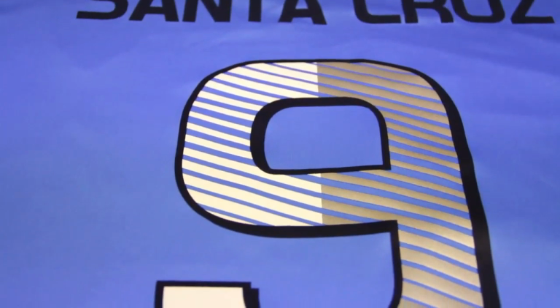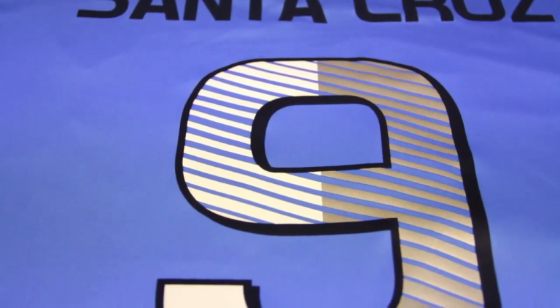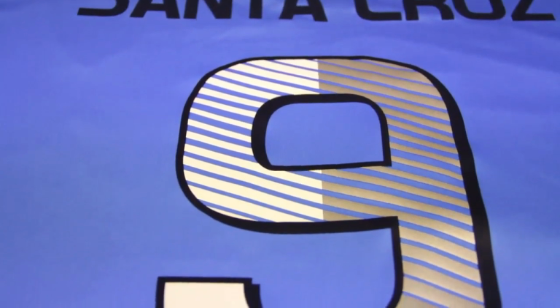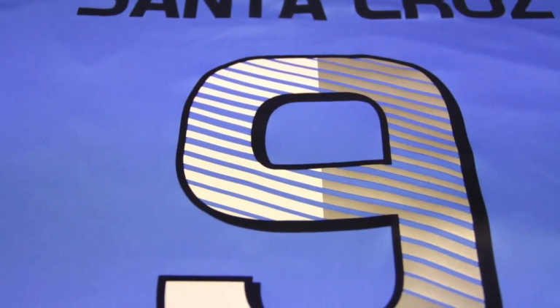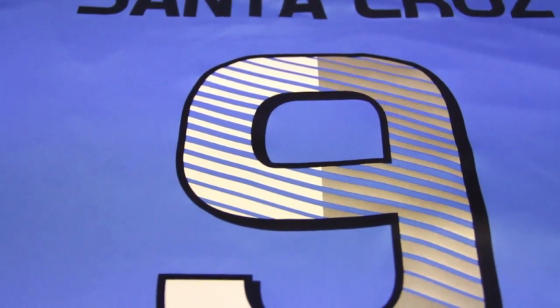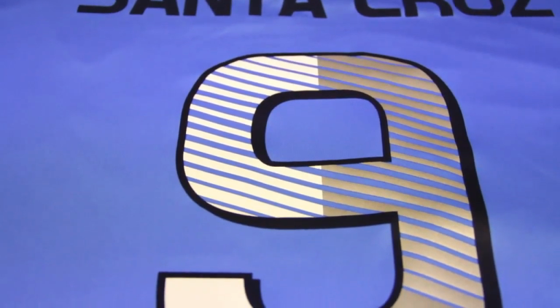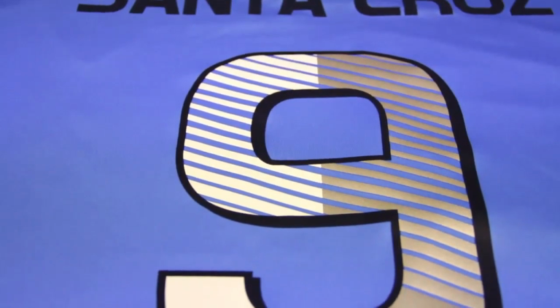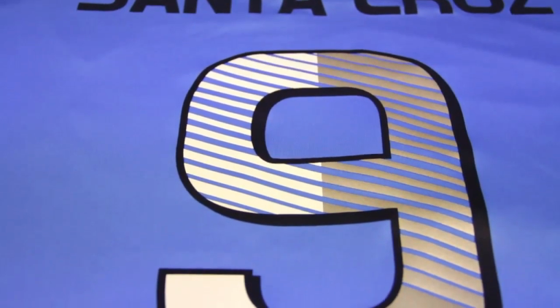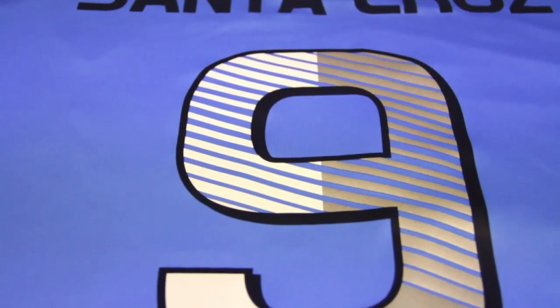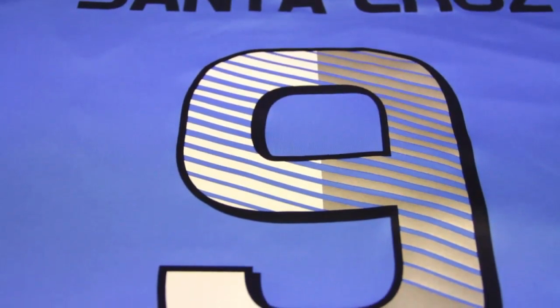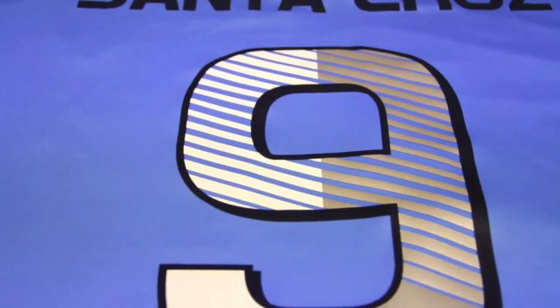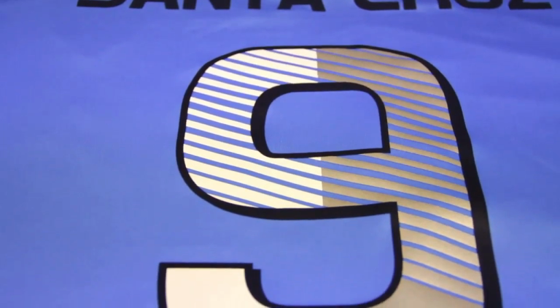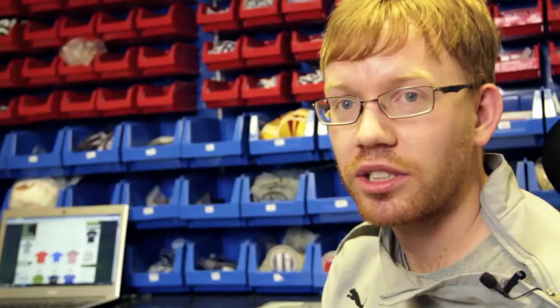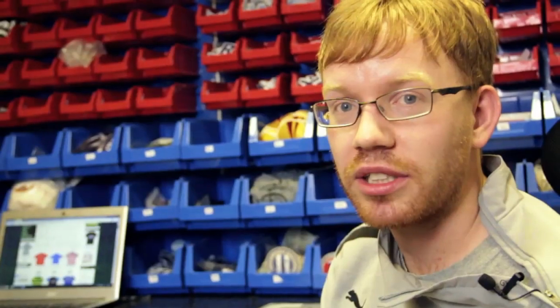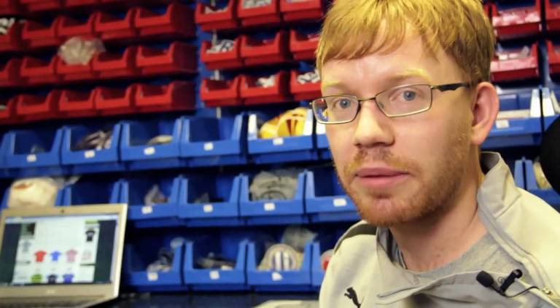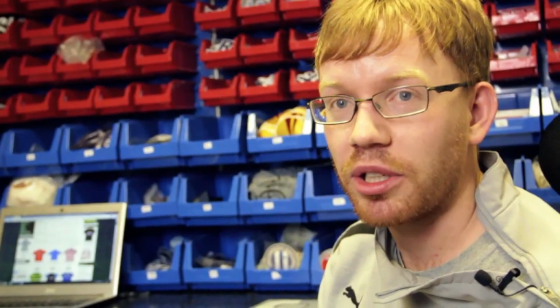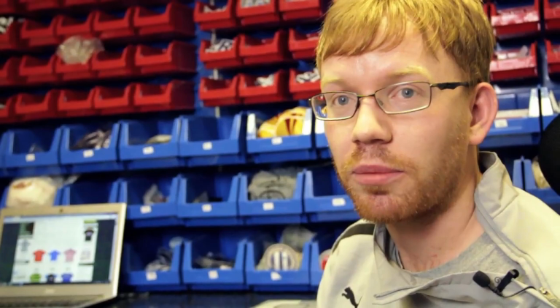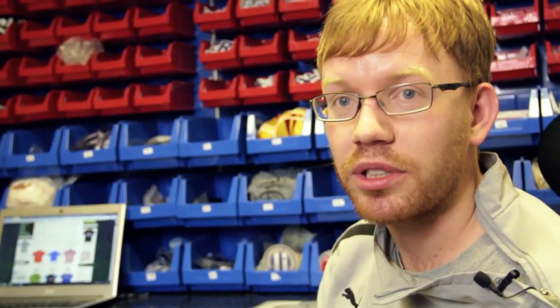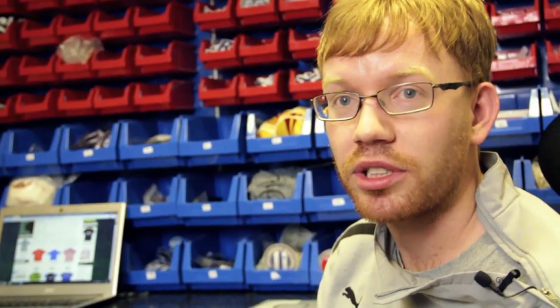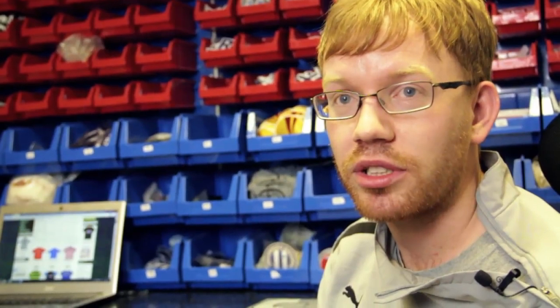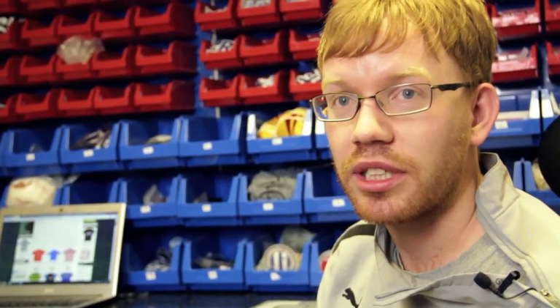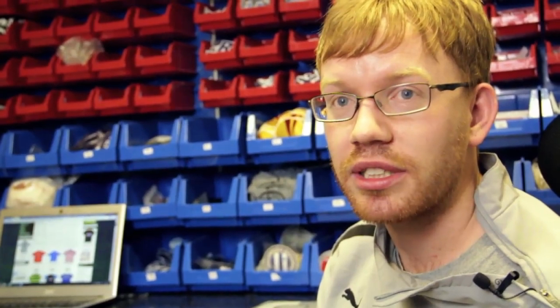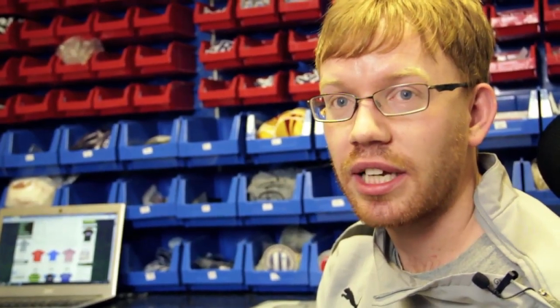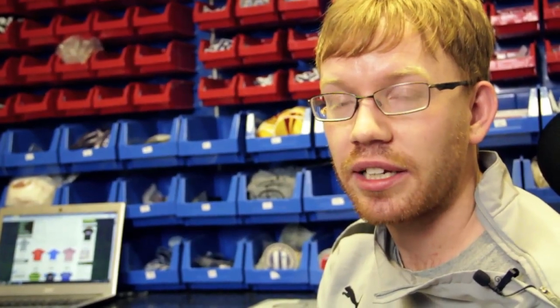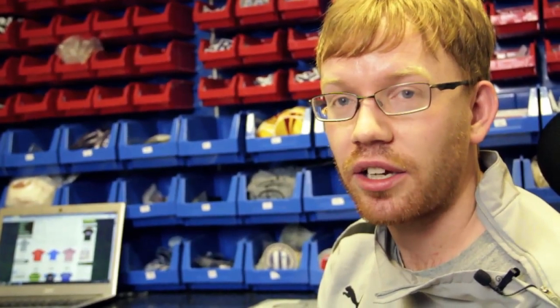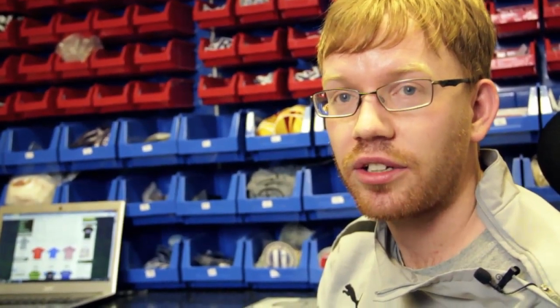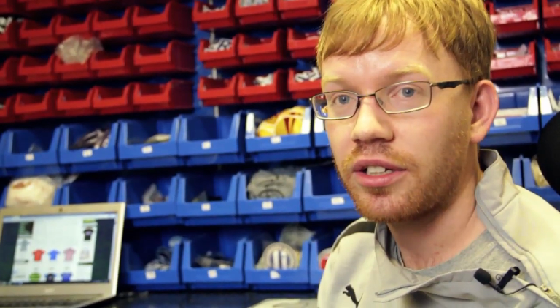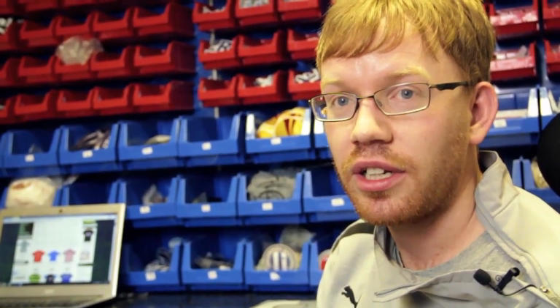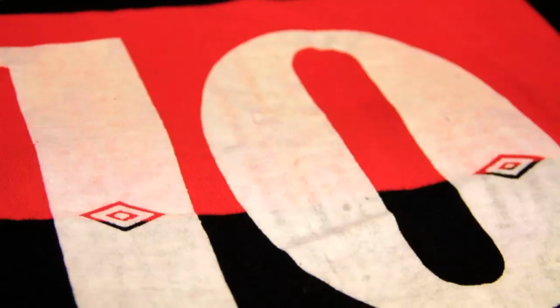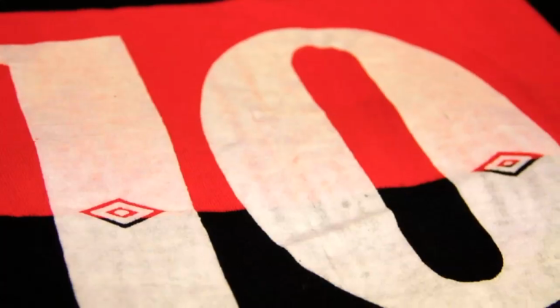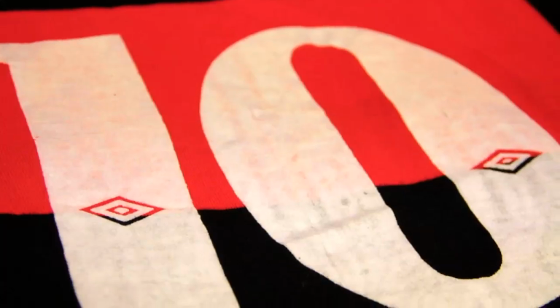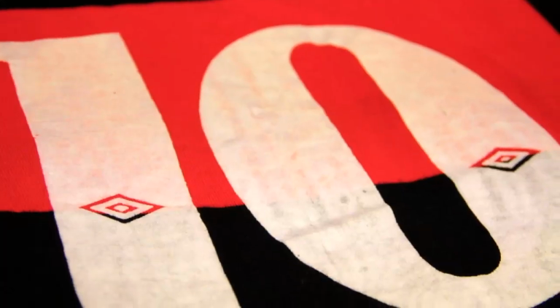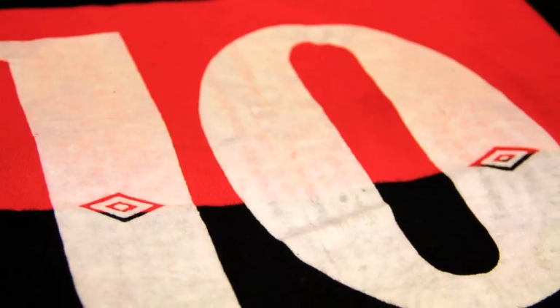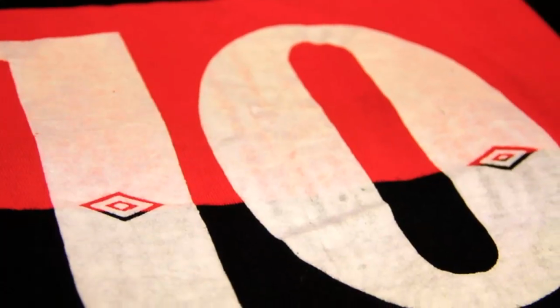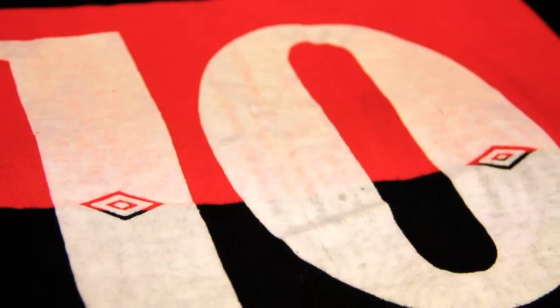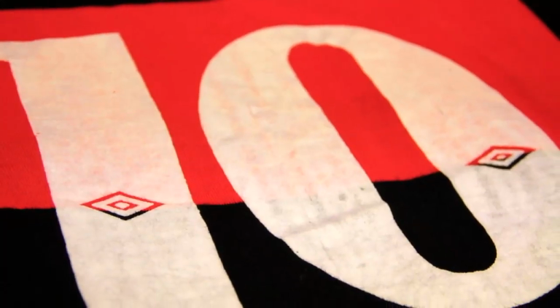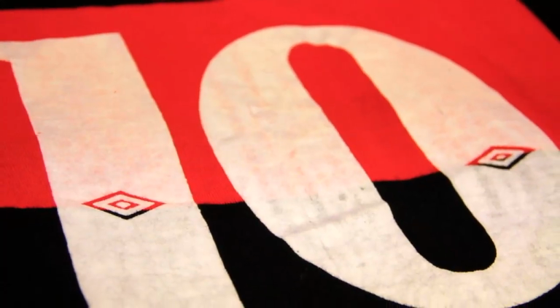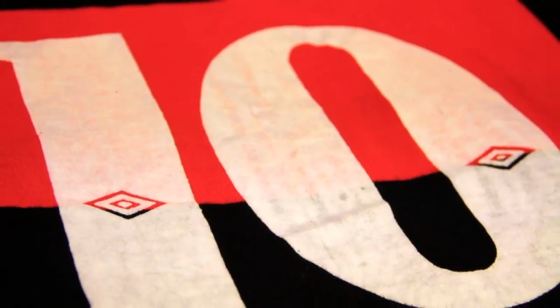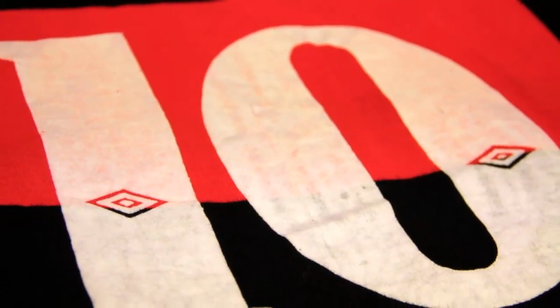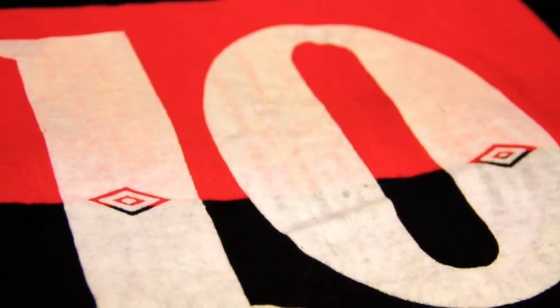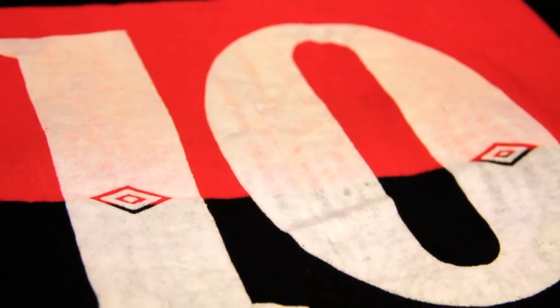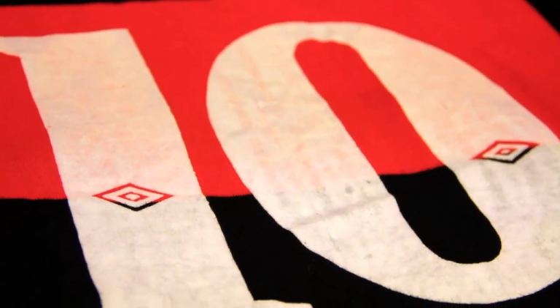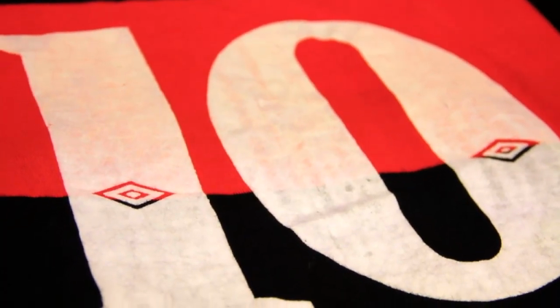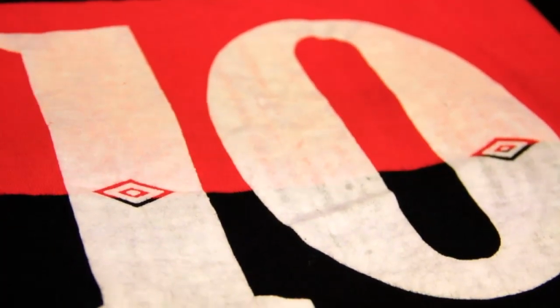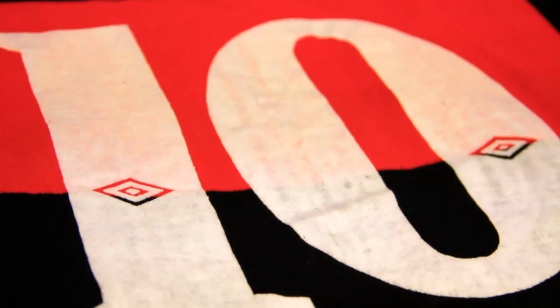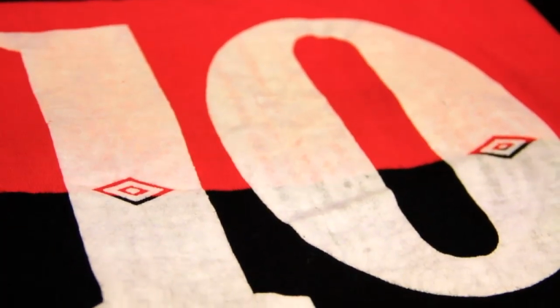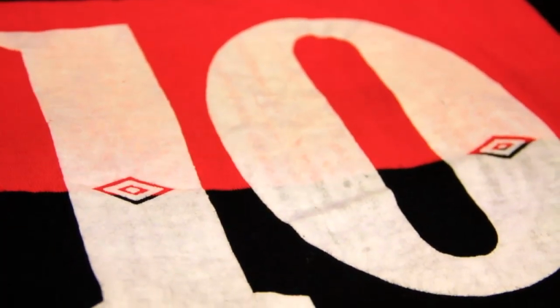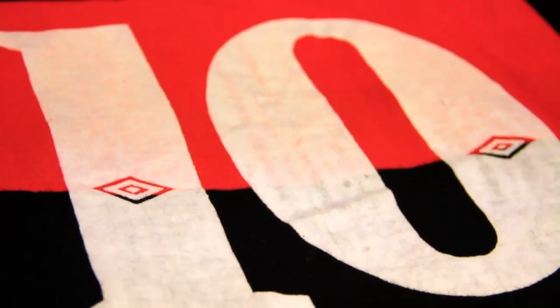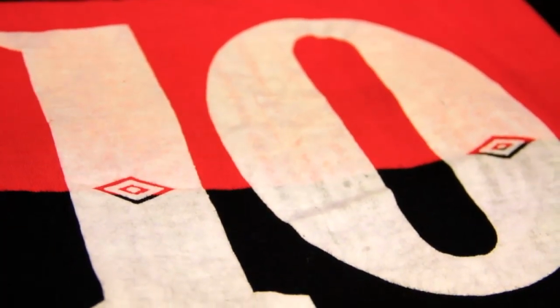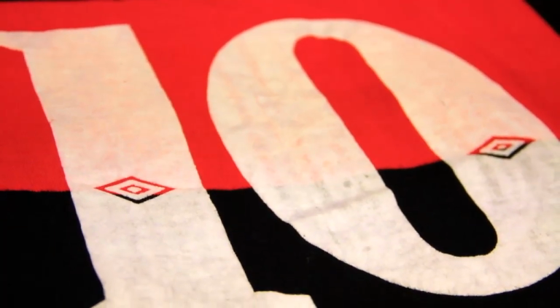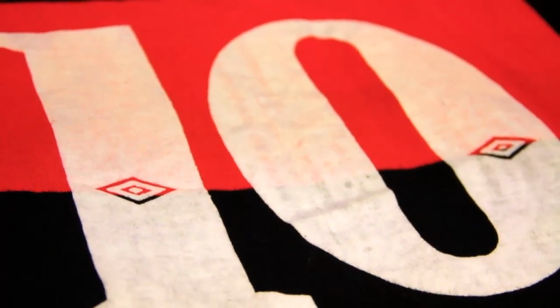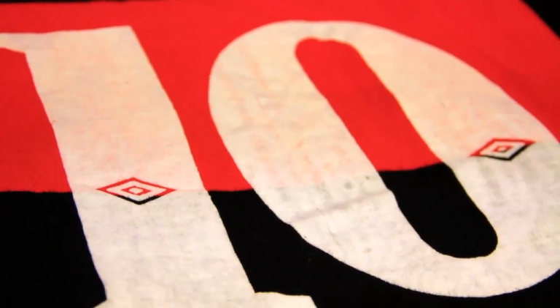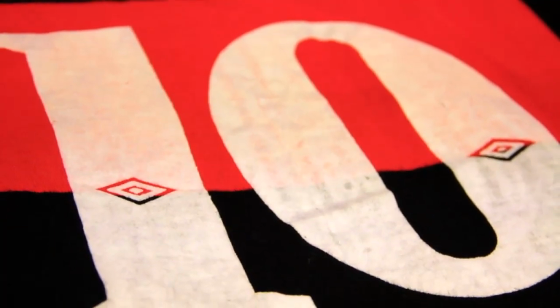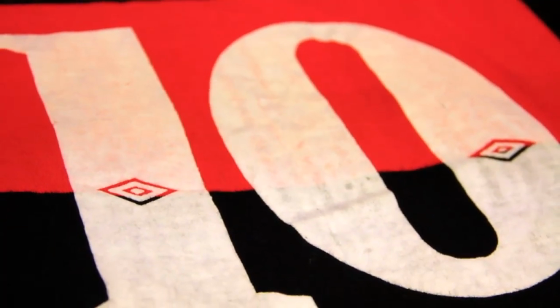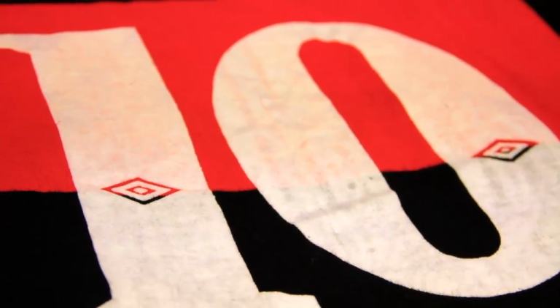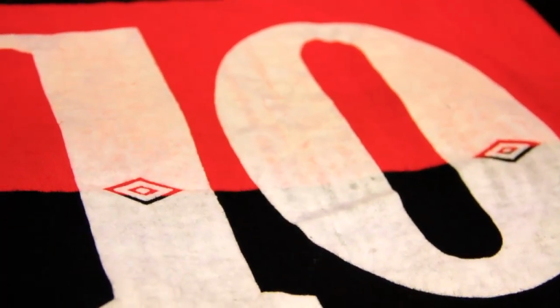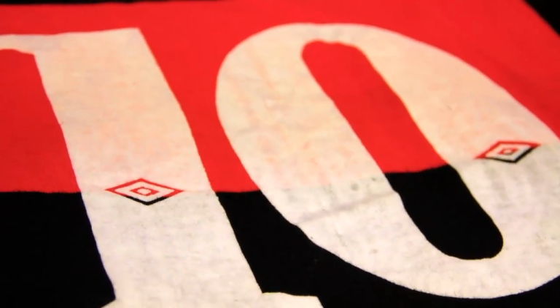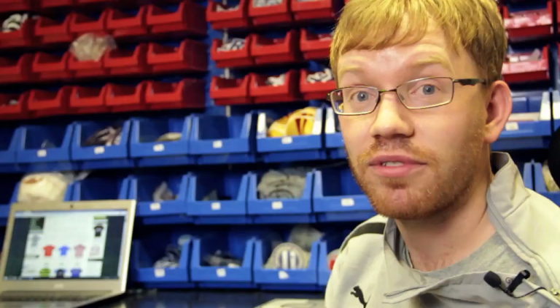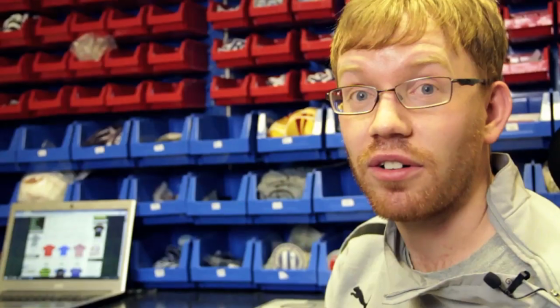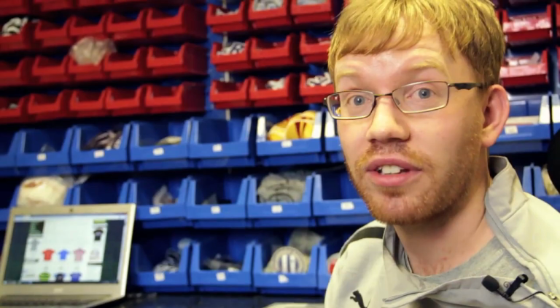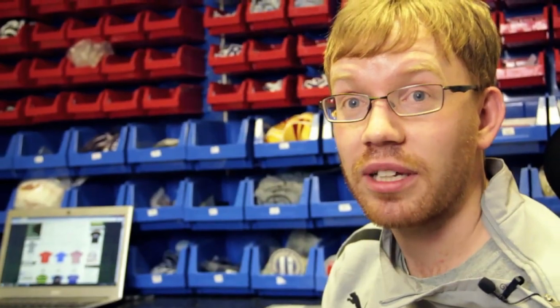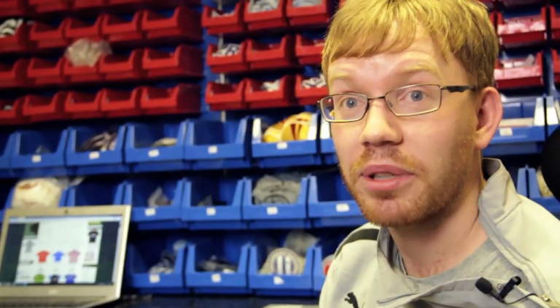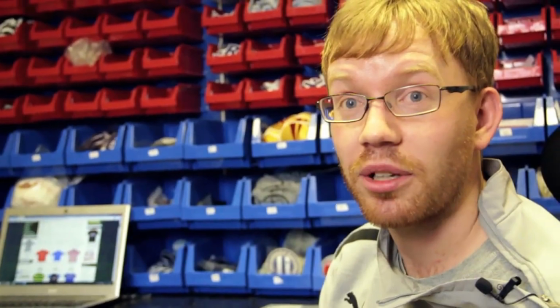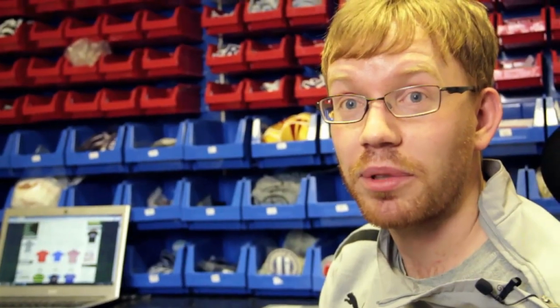I would always, always wash name and number shirts inside out at a low temperature, and that should basically help prolong the life of the name and number.